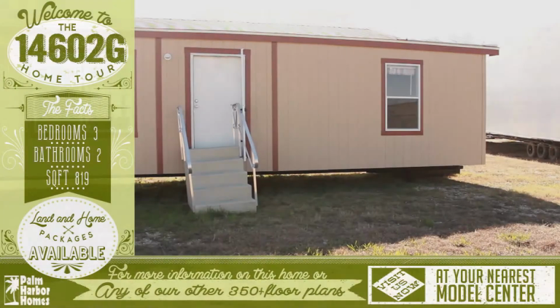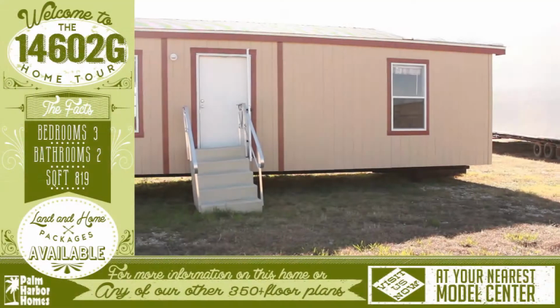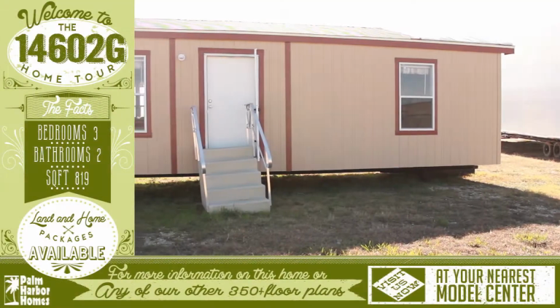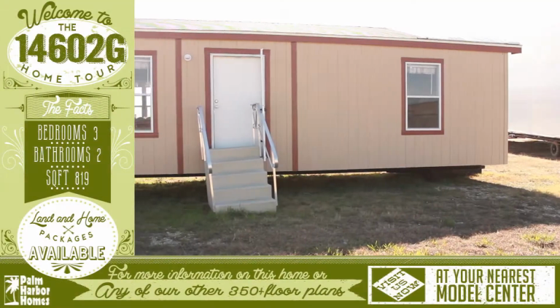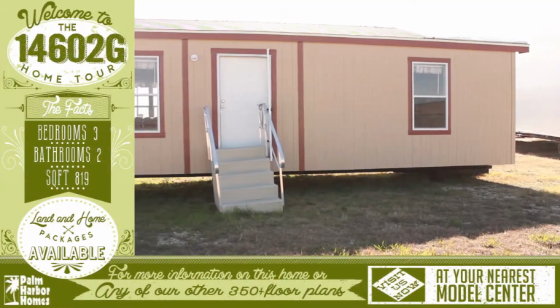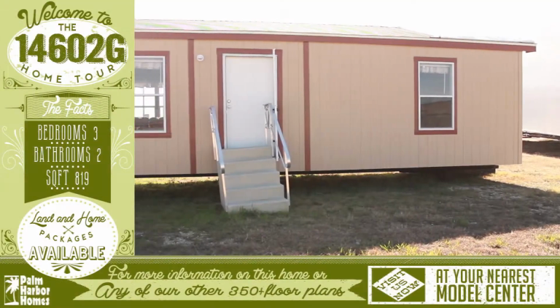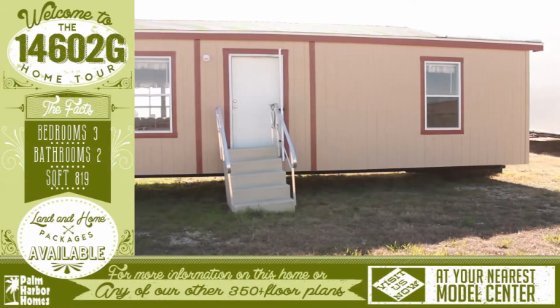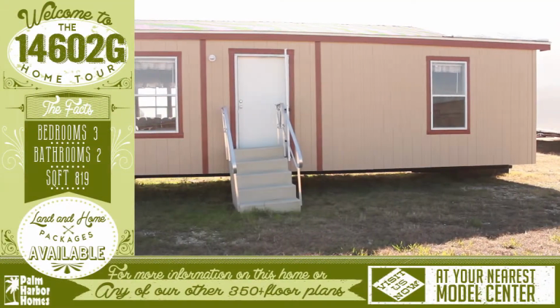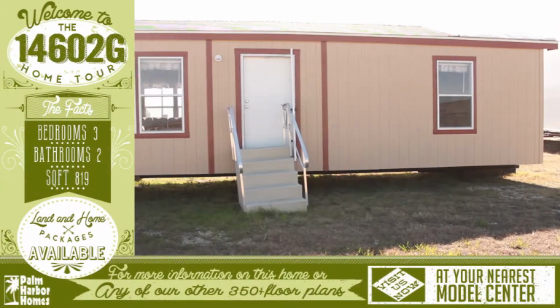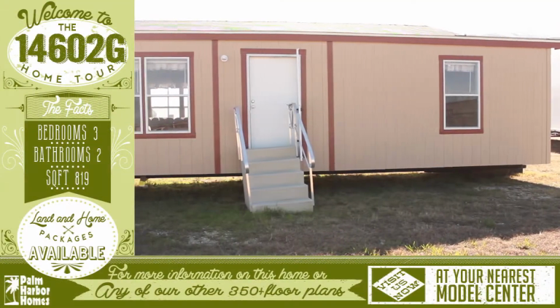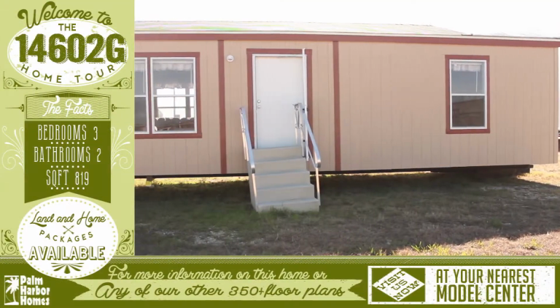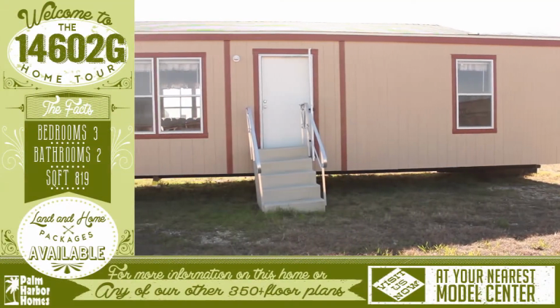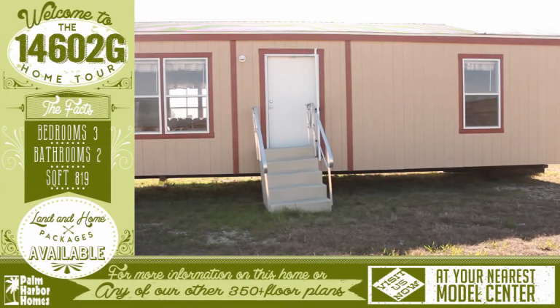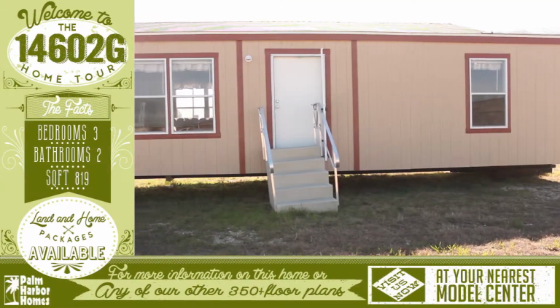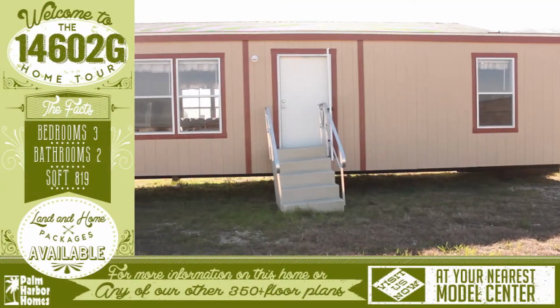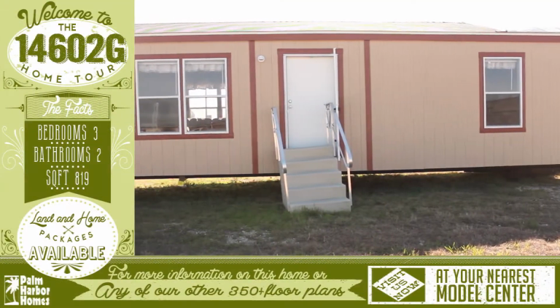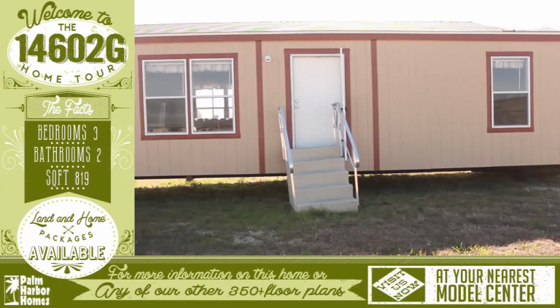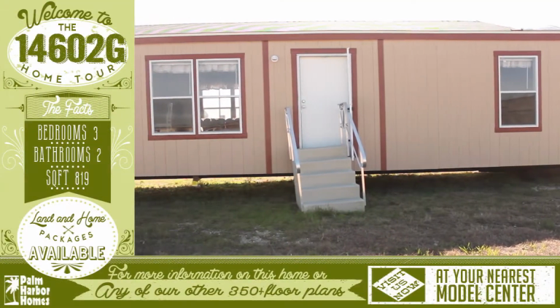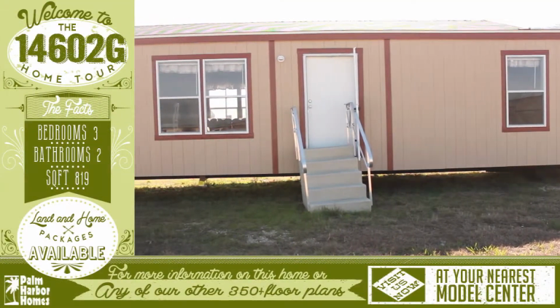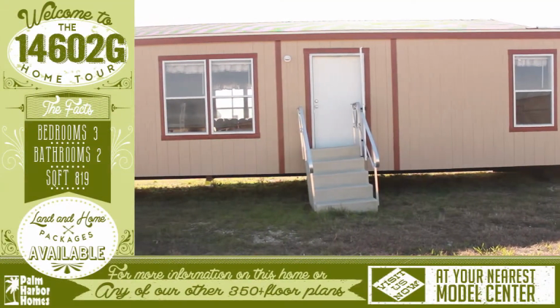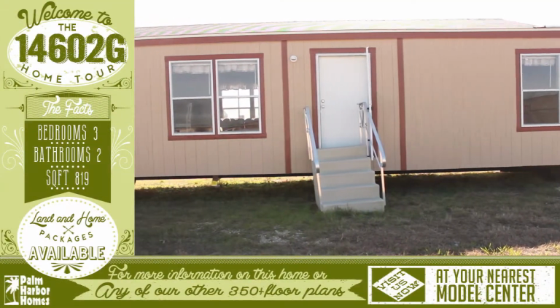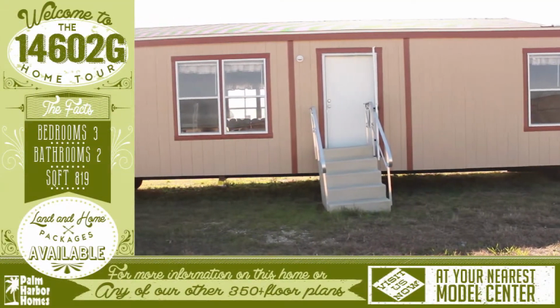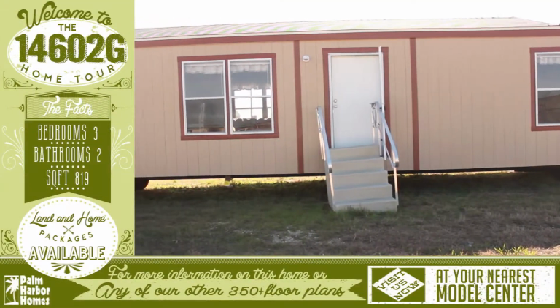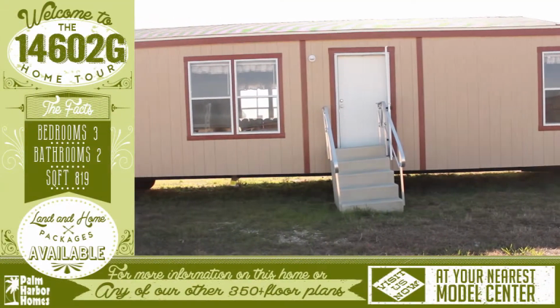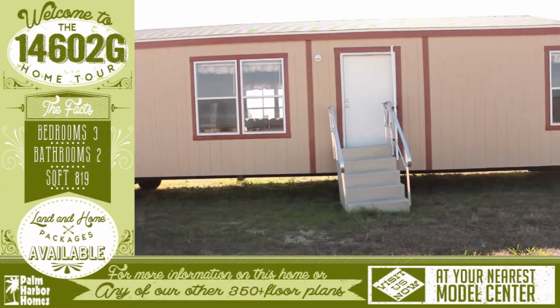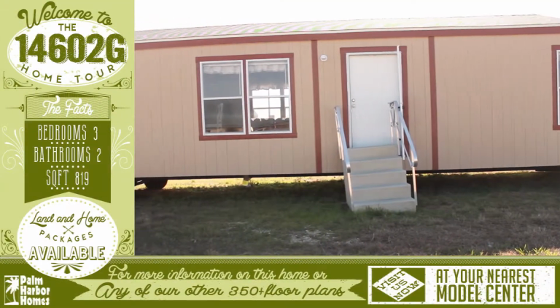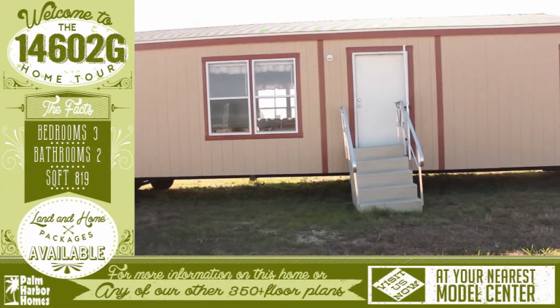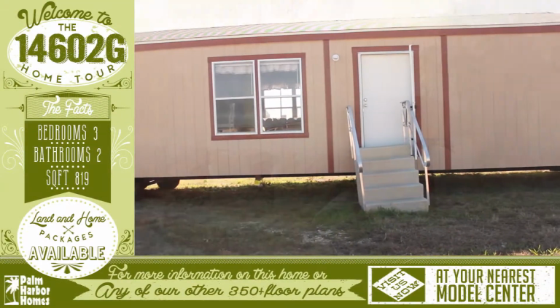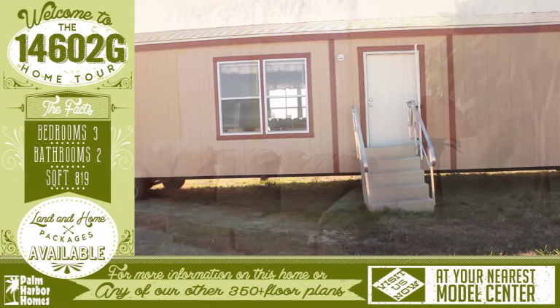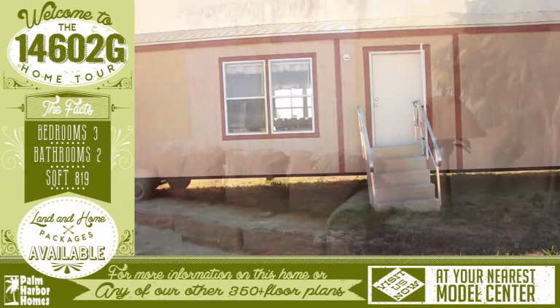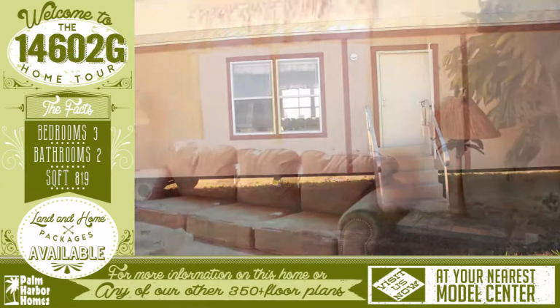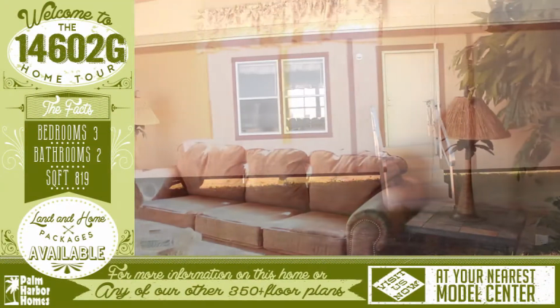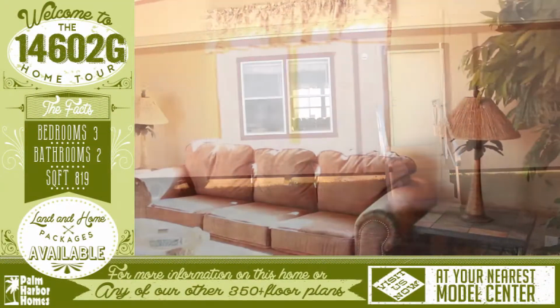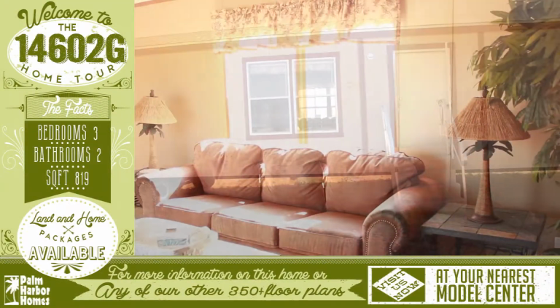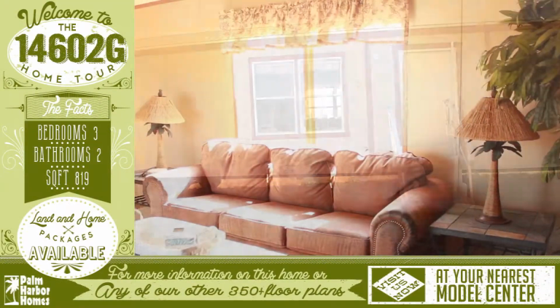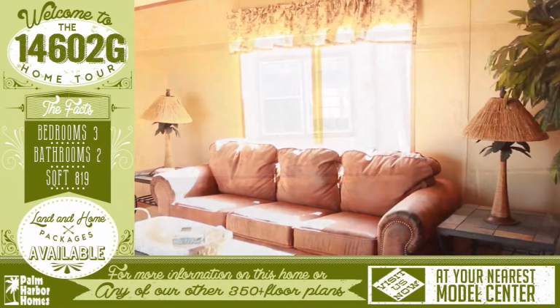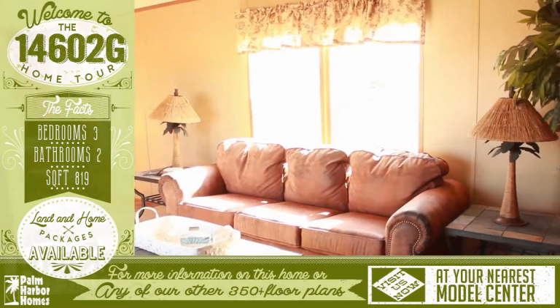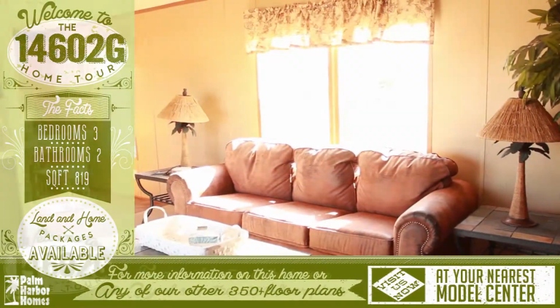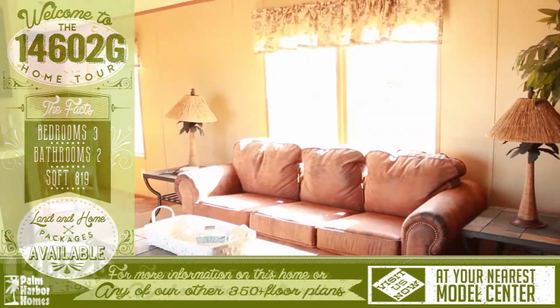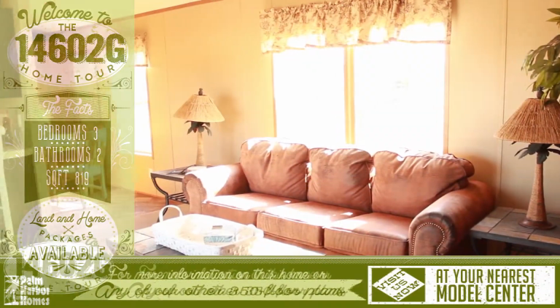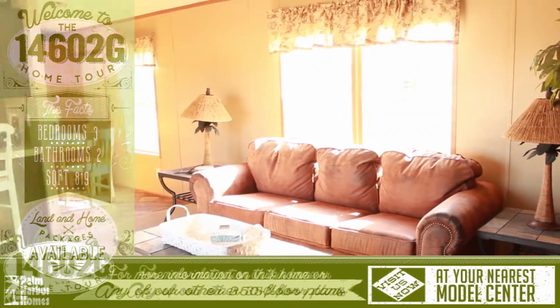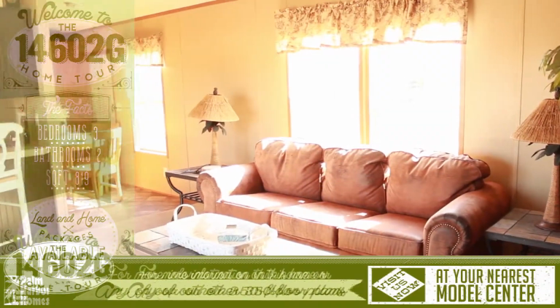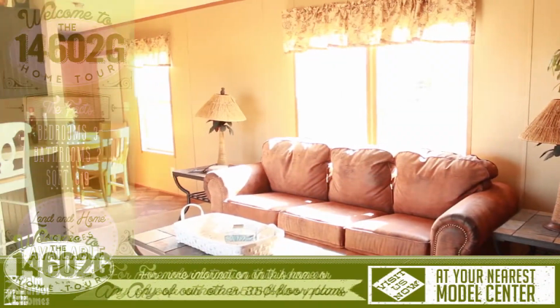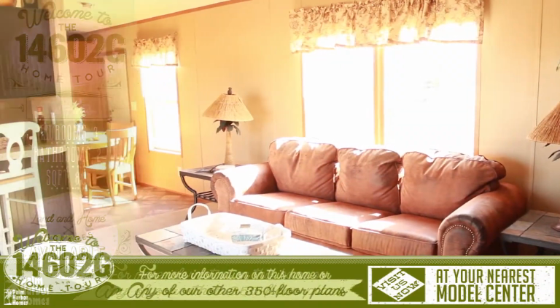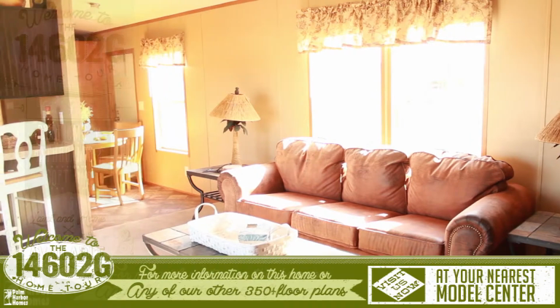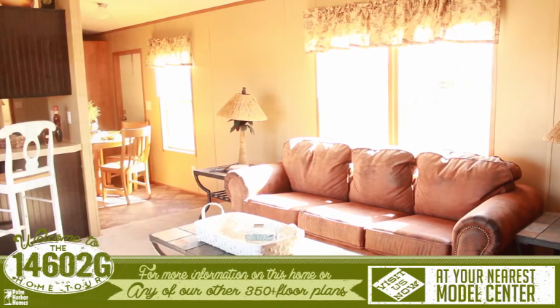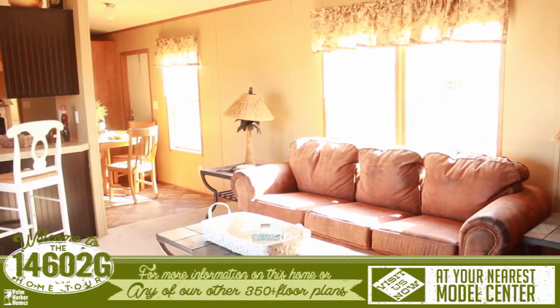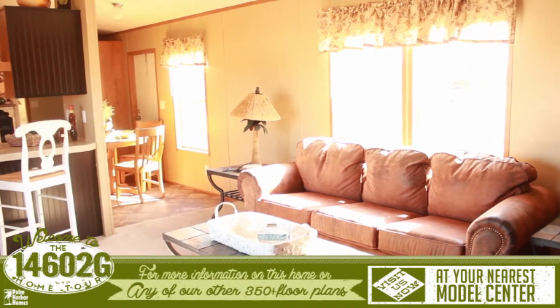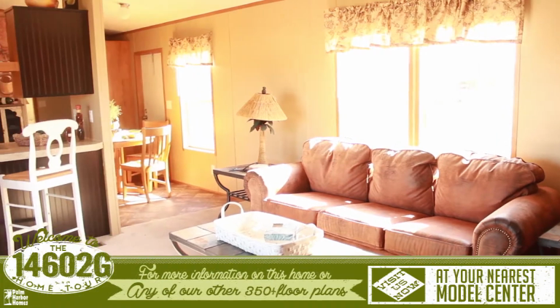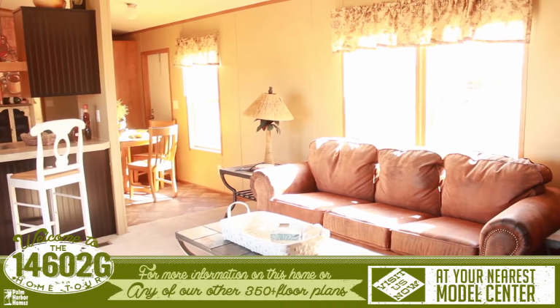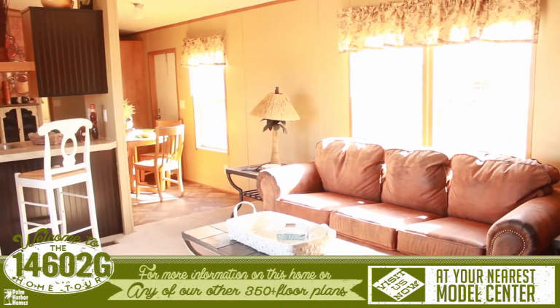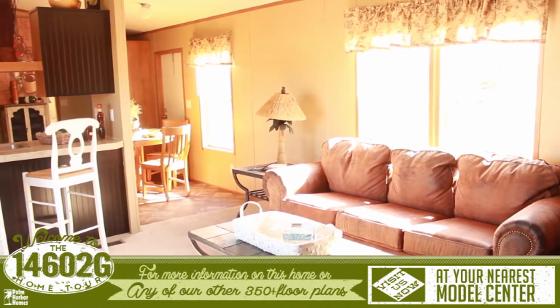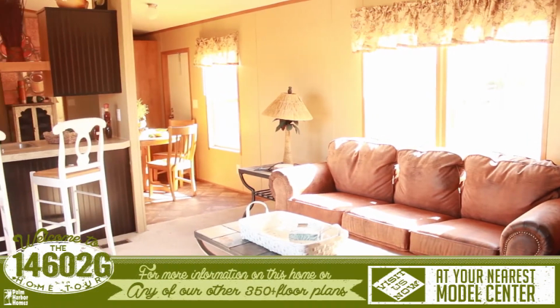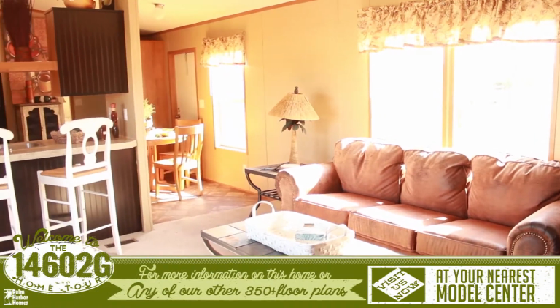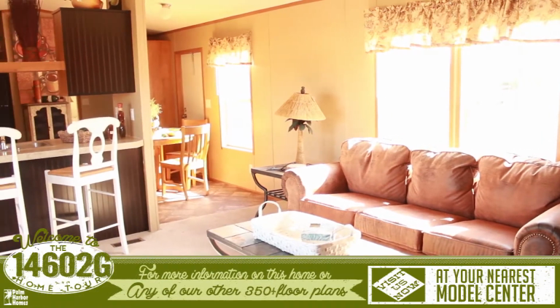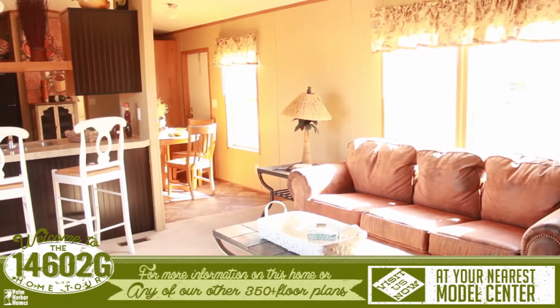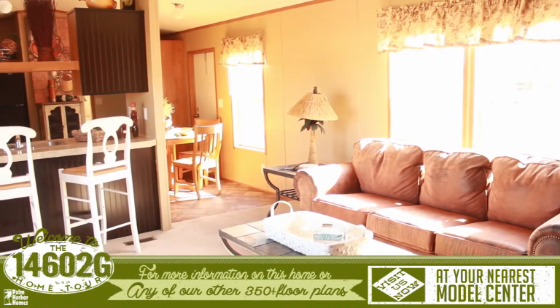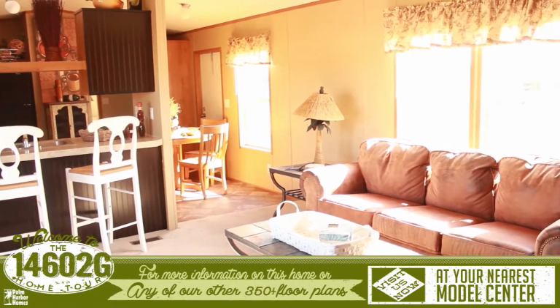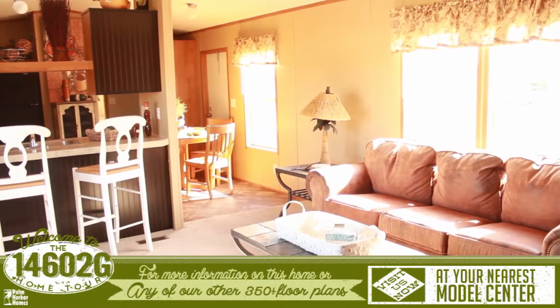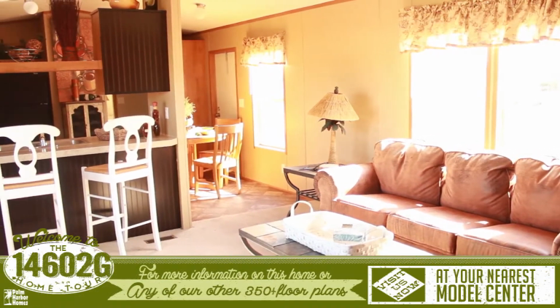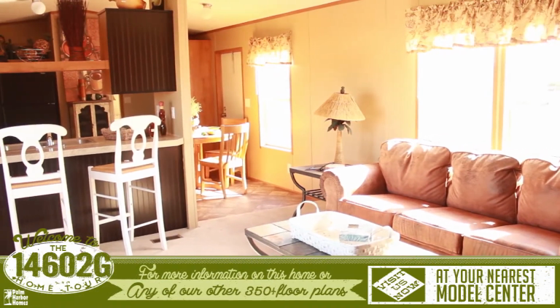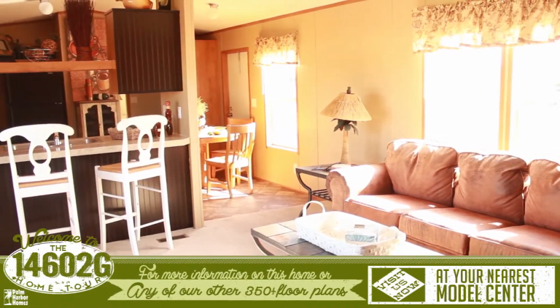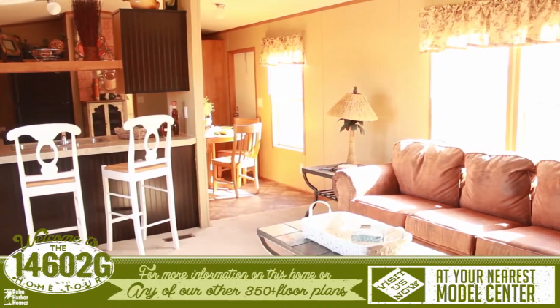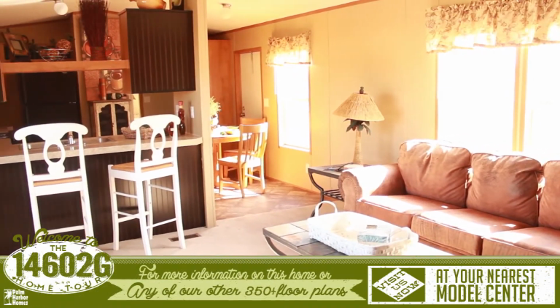Welcome to this amazing virtual home tour. As you enter, you are greeted with an open floor plan that leads to the kitchen.